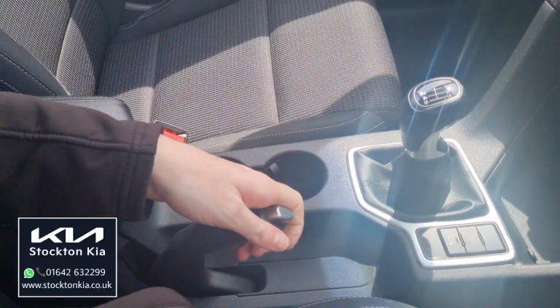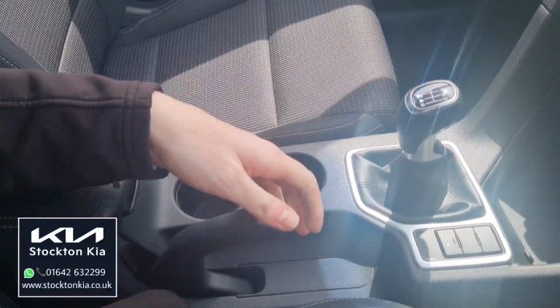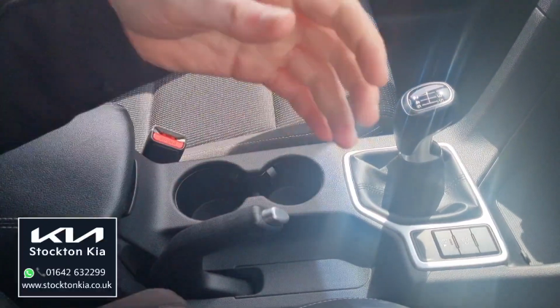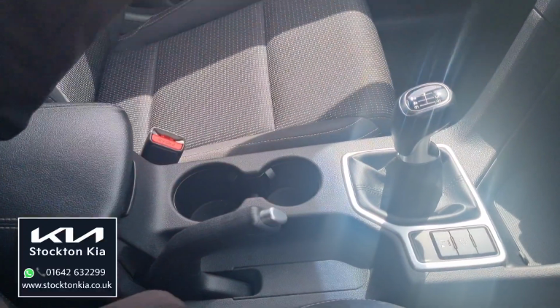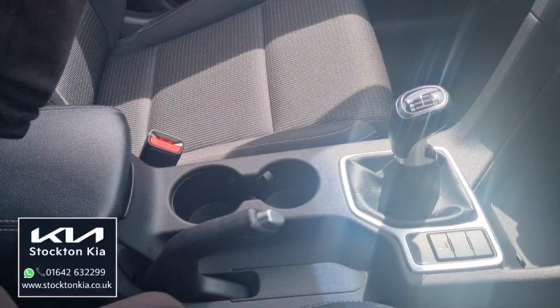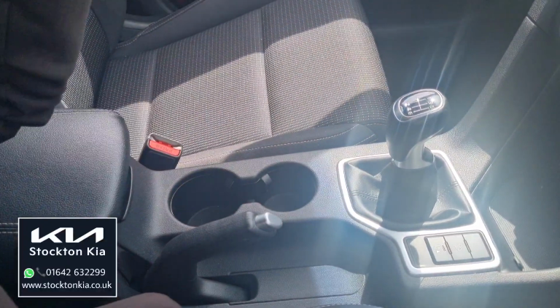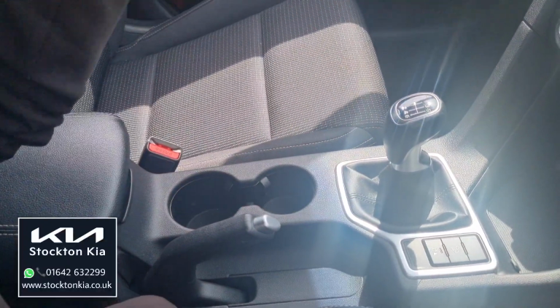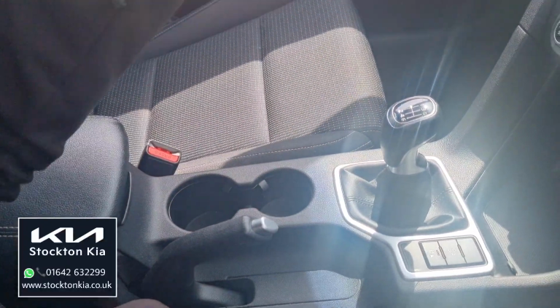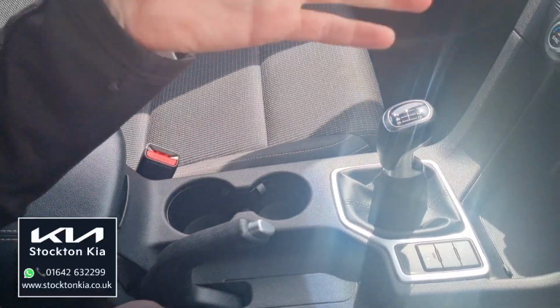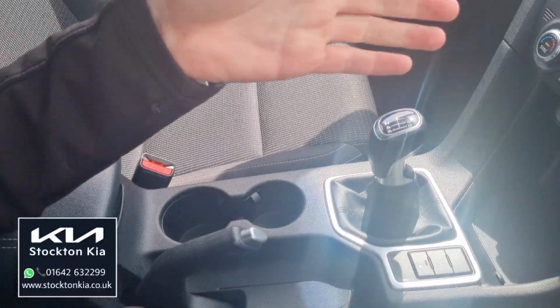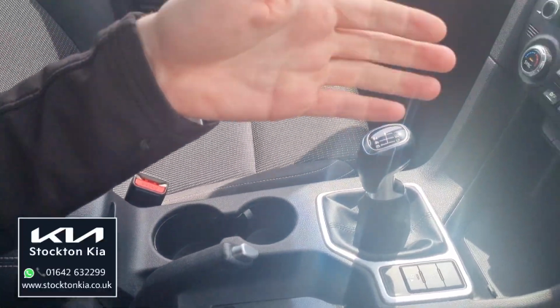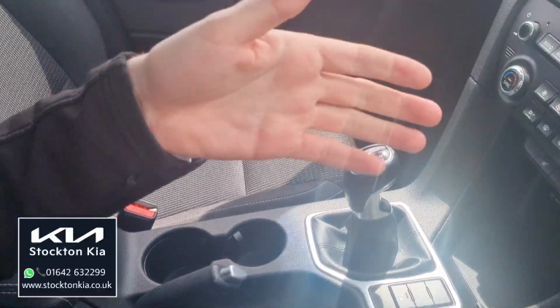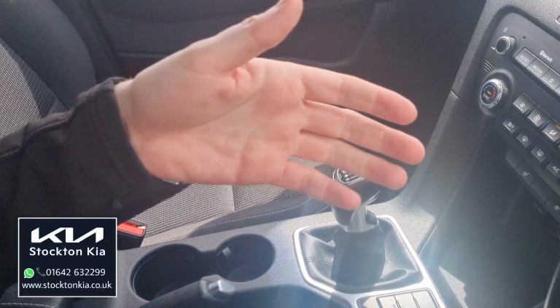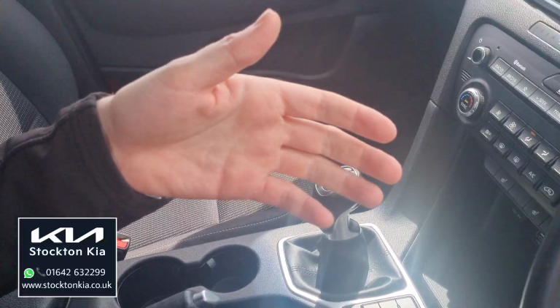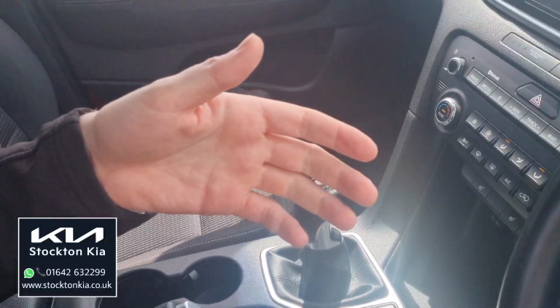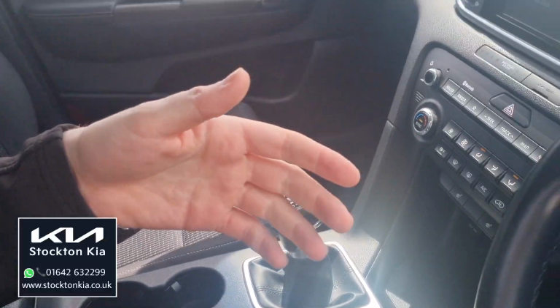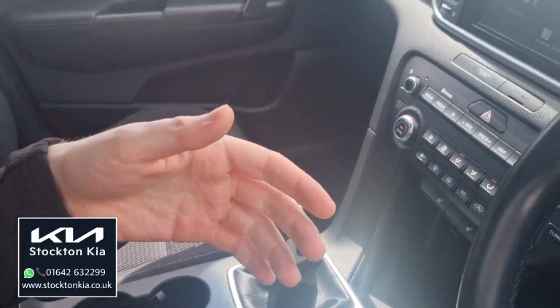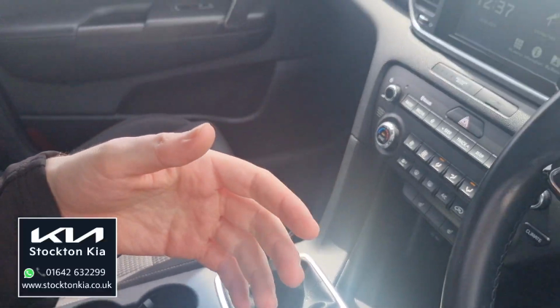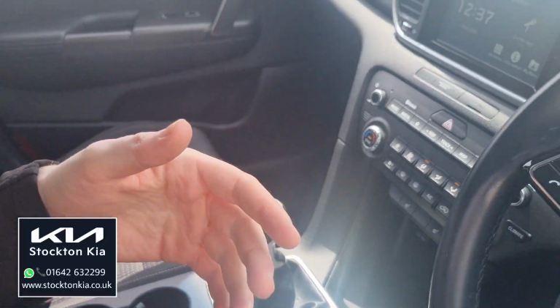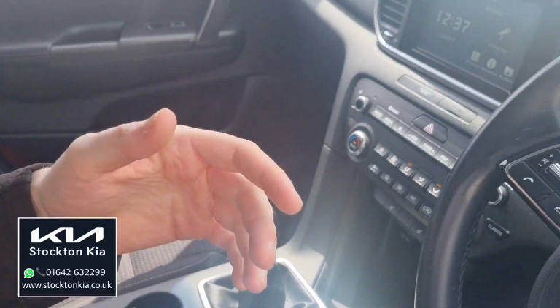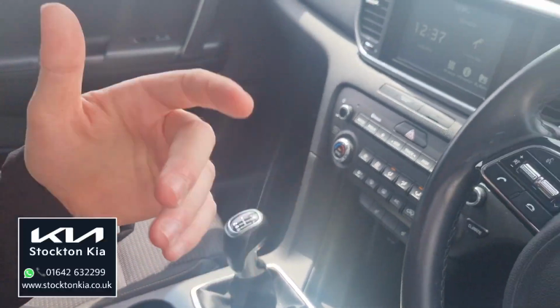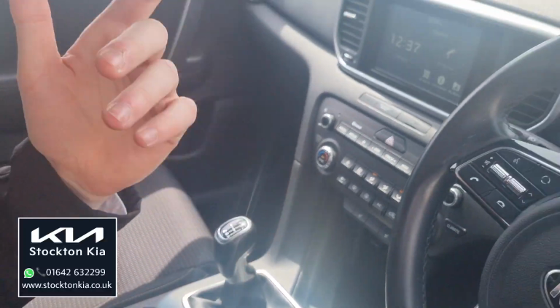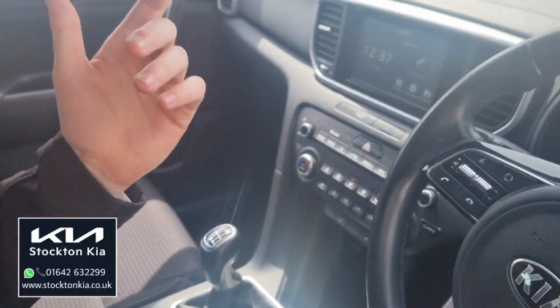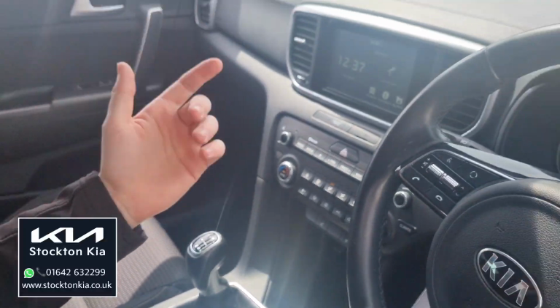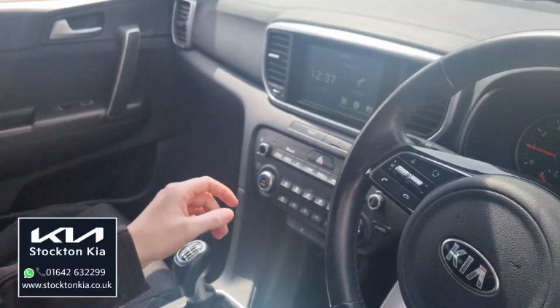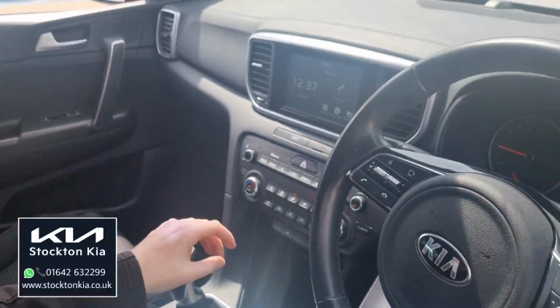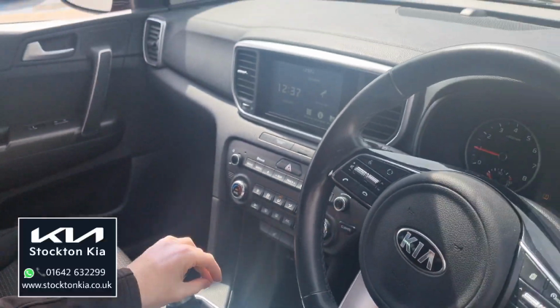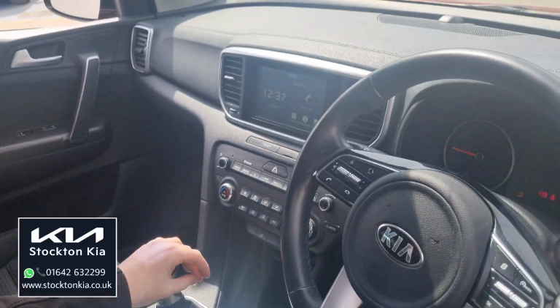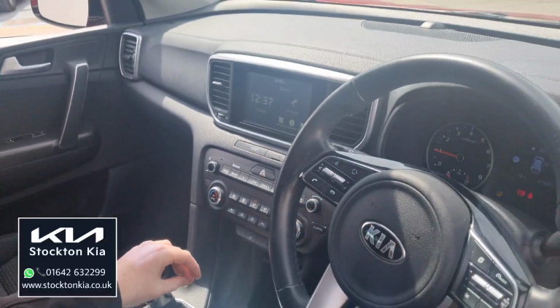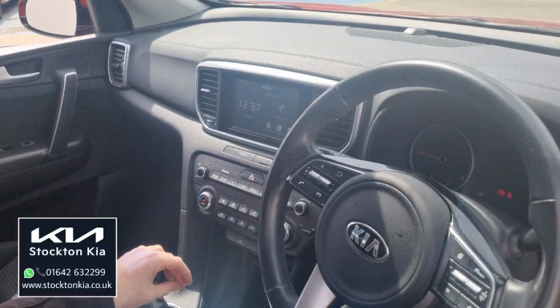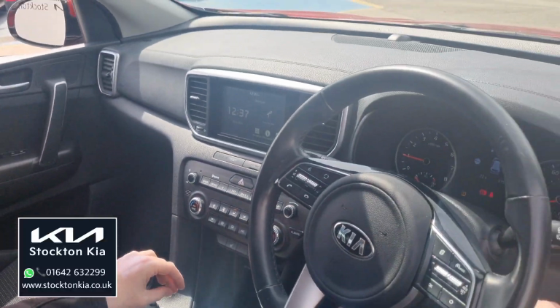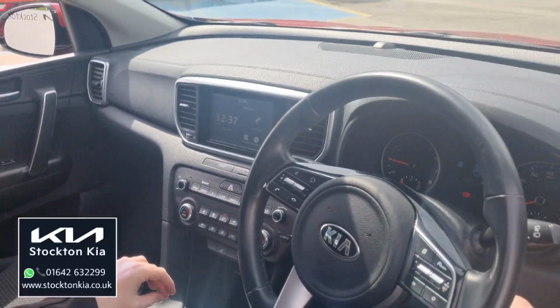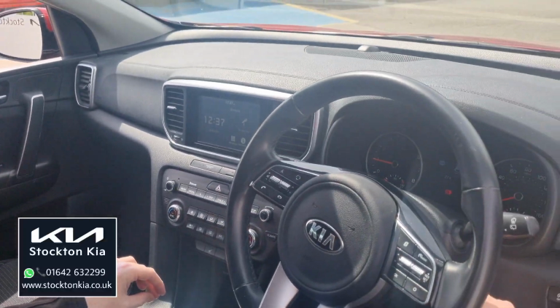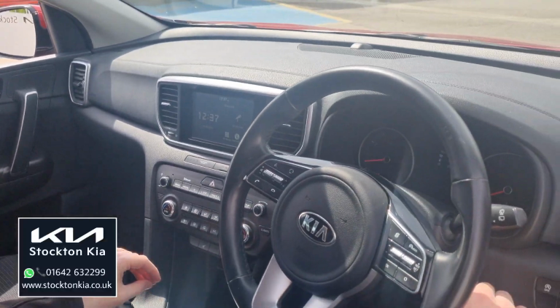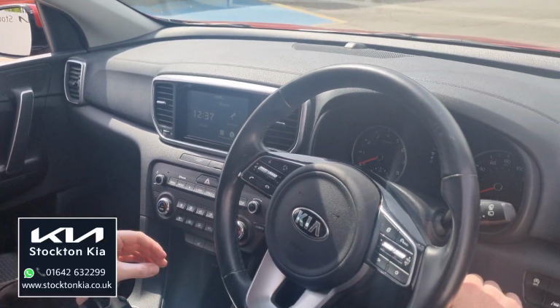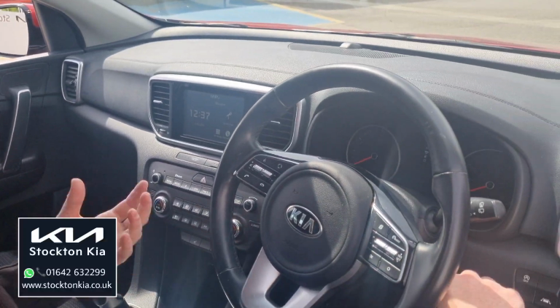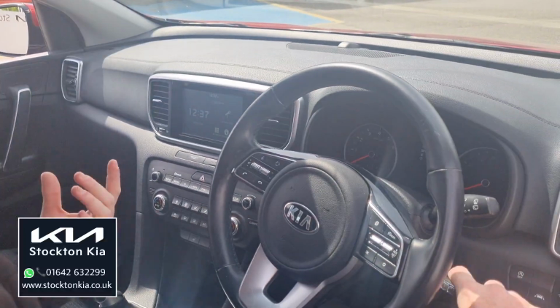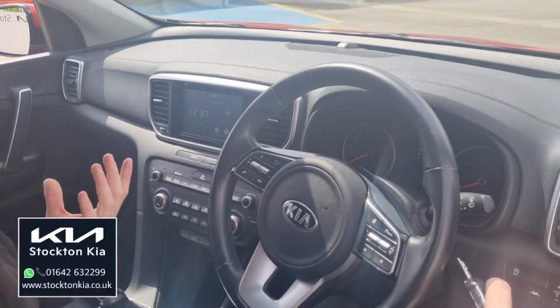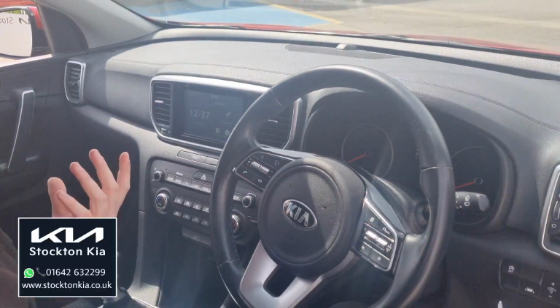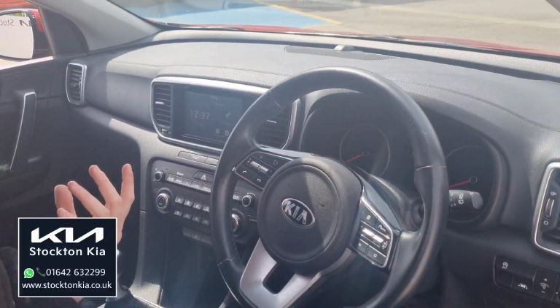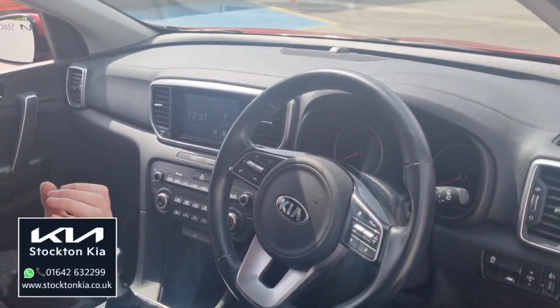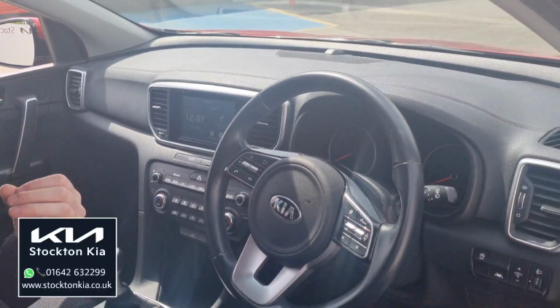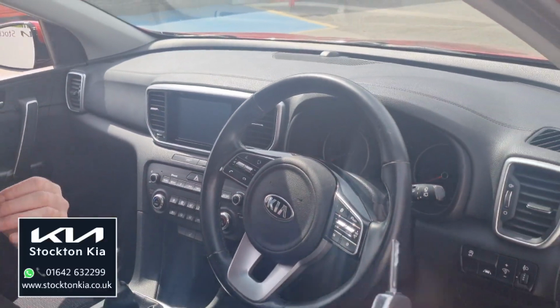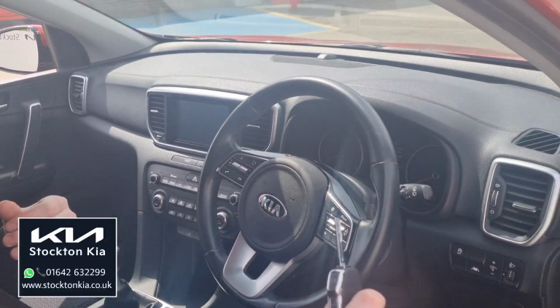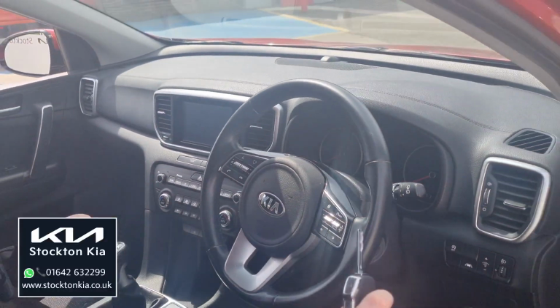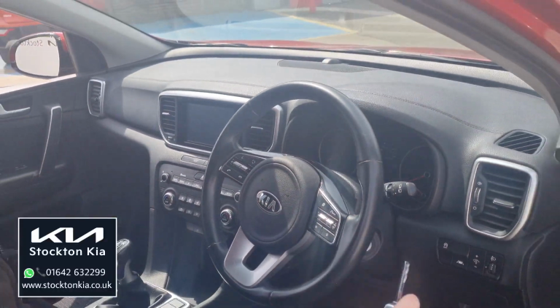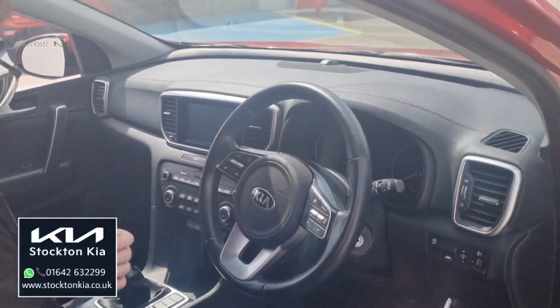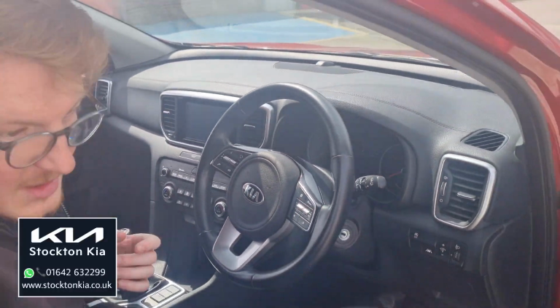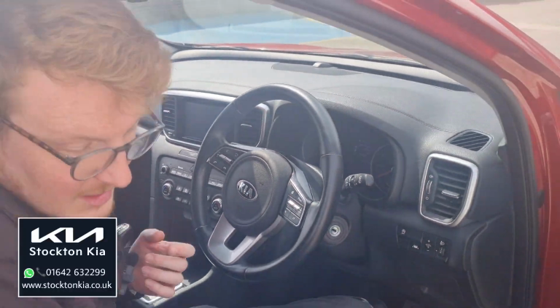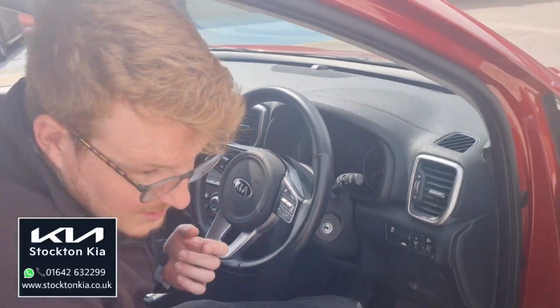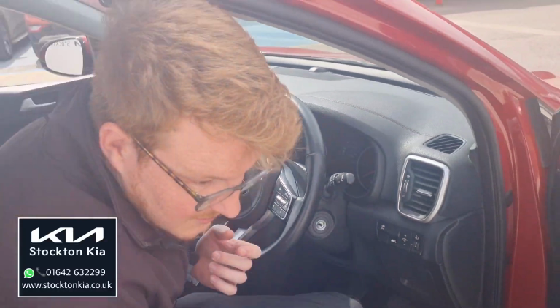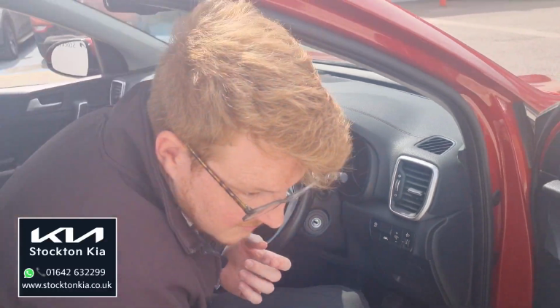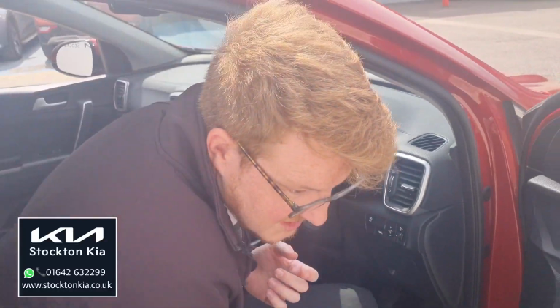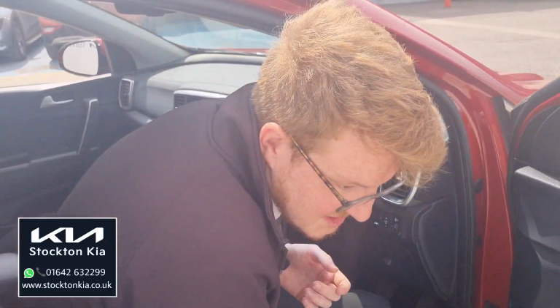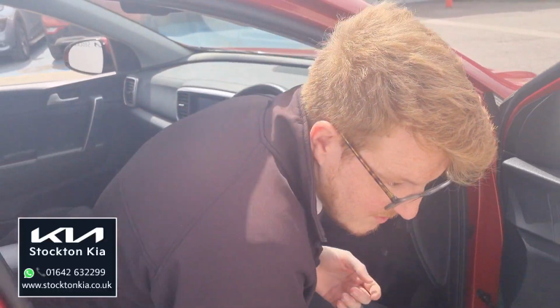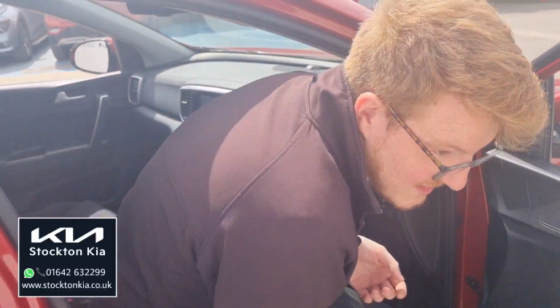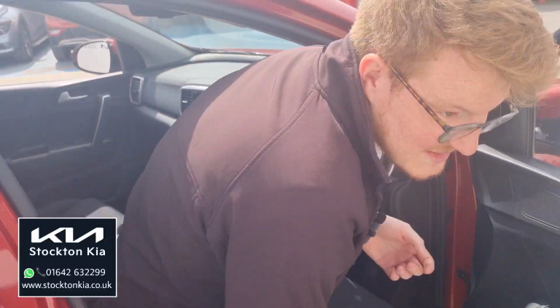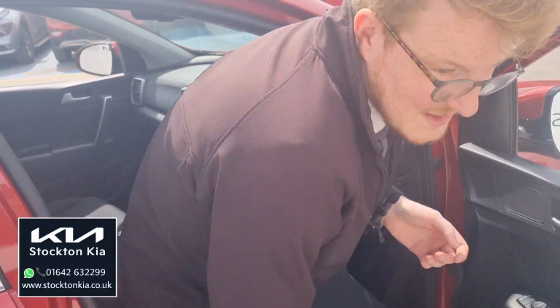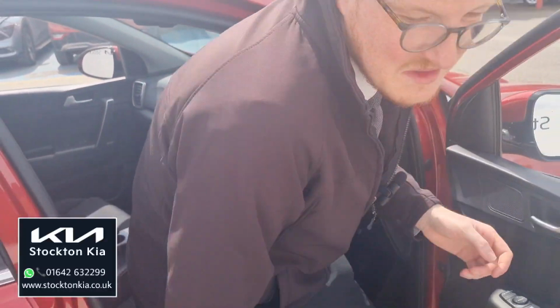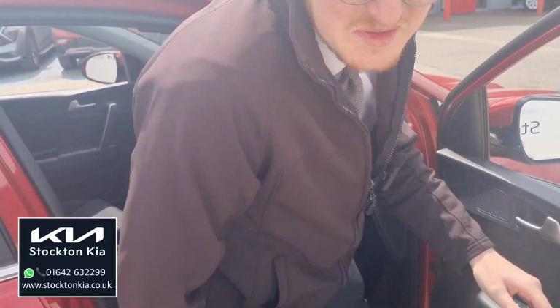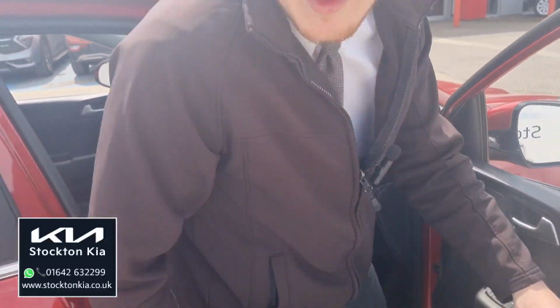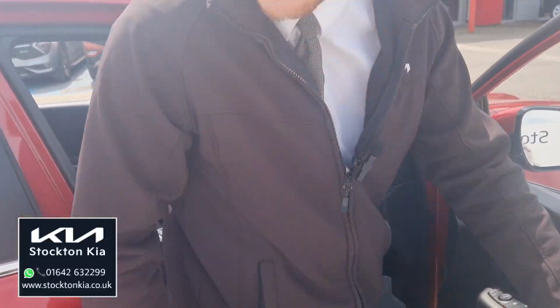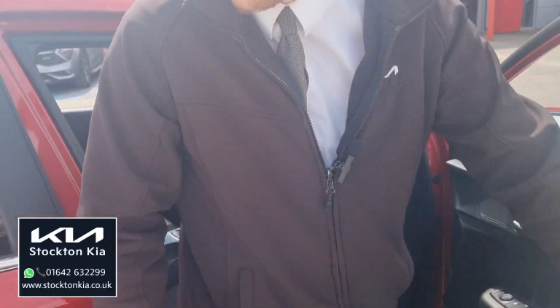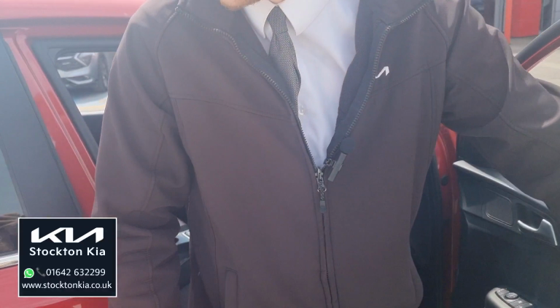It's a really good driving position. You can see with the space on this vehicle how it is one of our most popular models, with the space and the spec level.